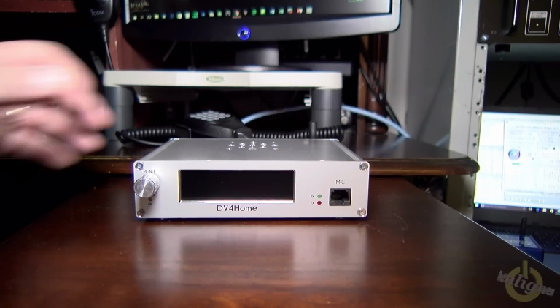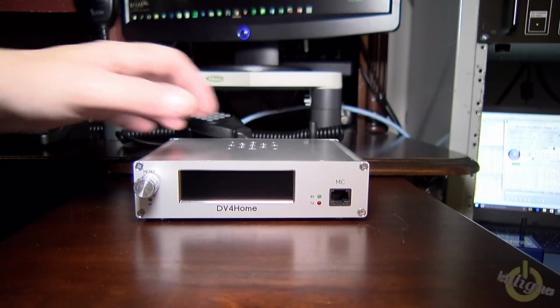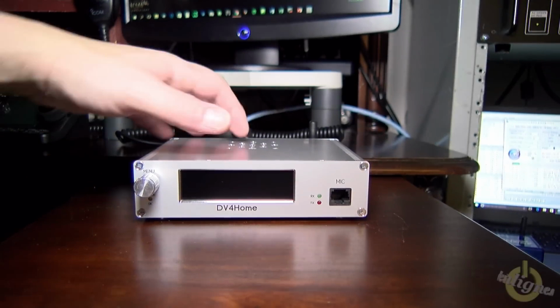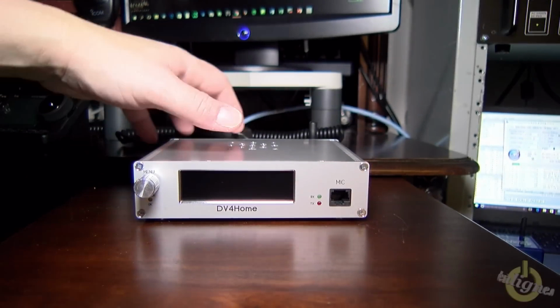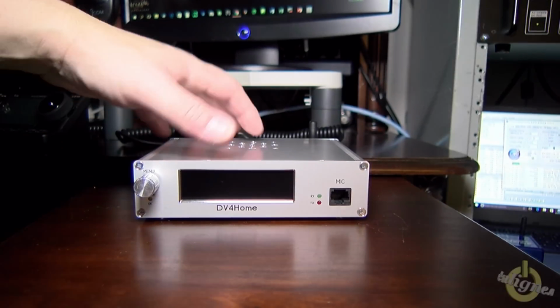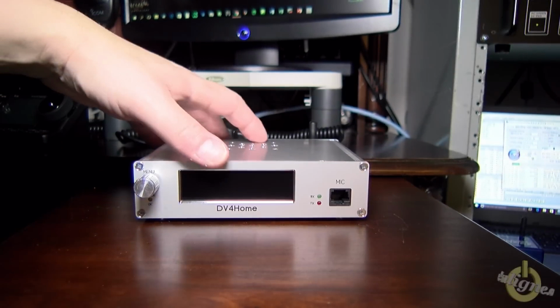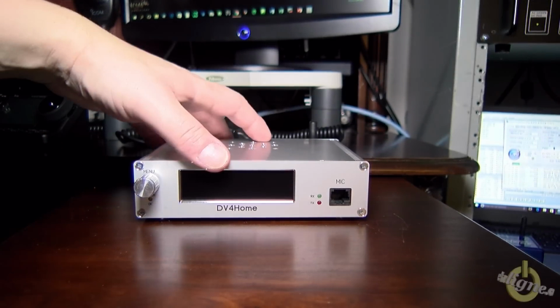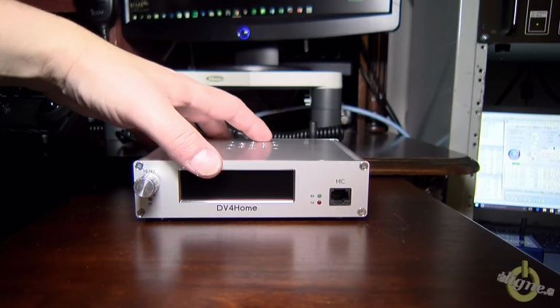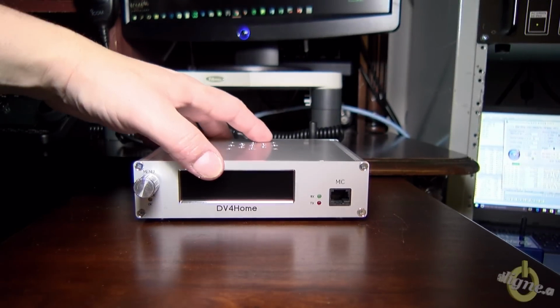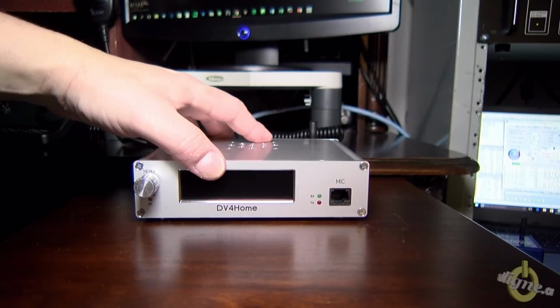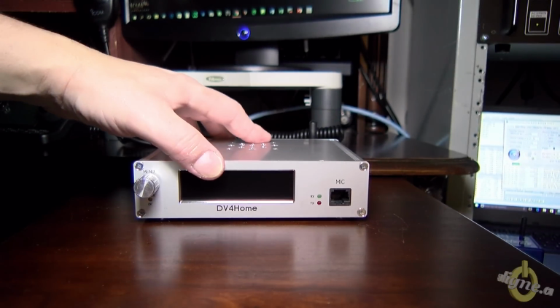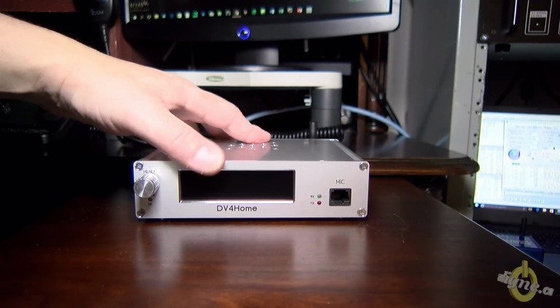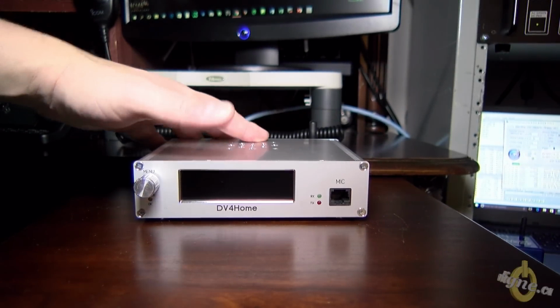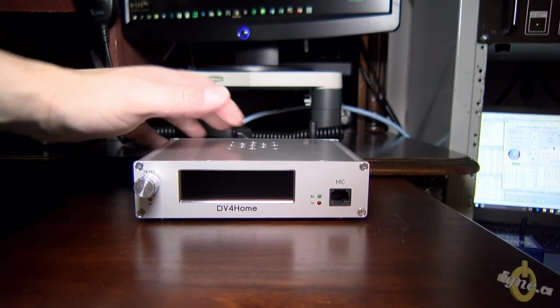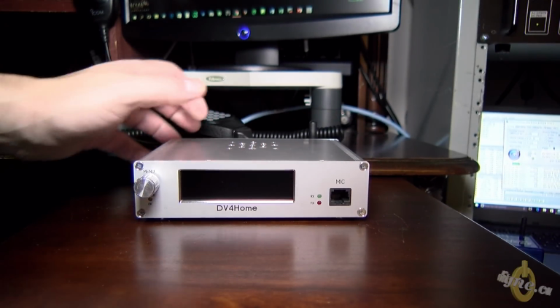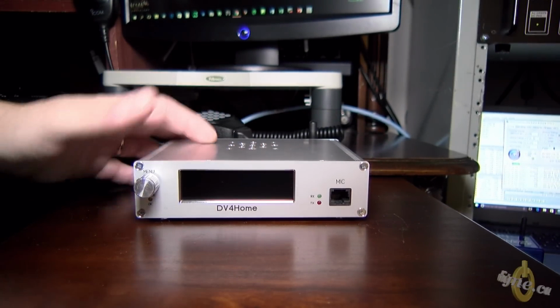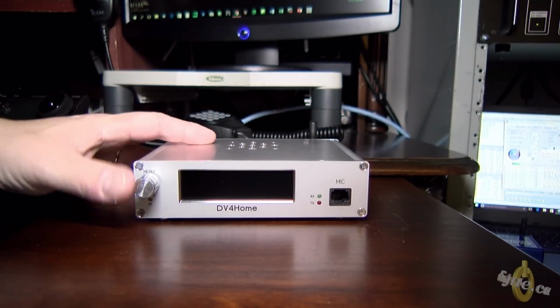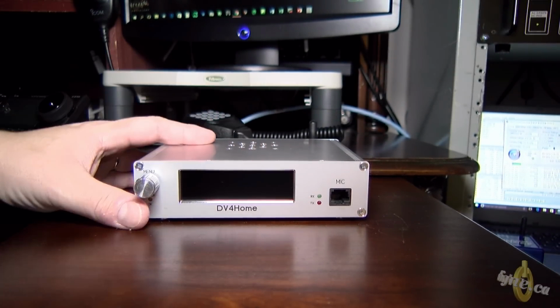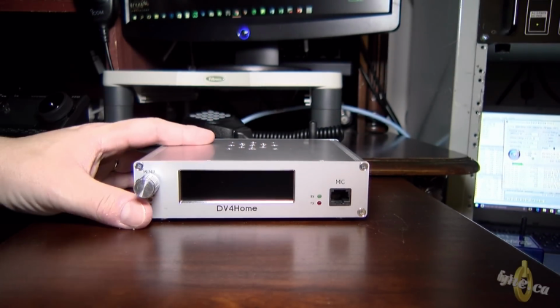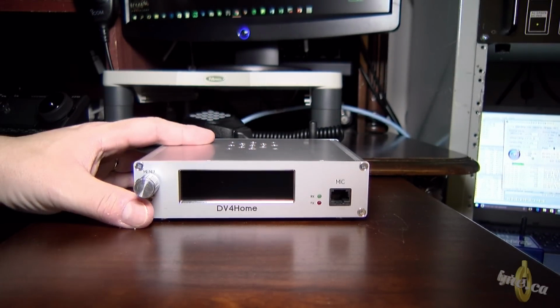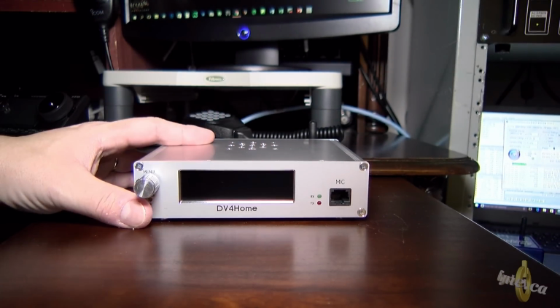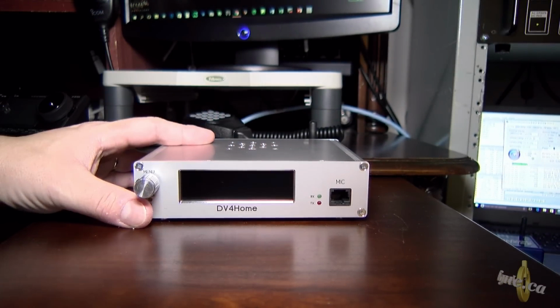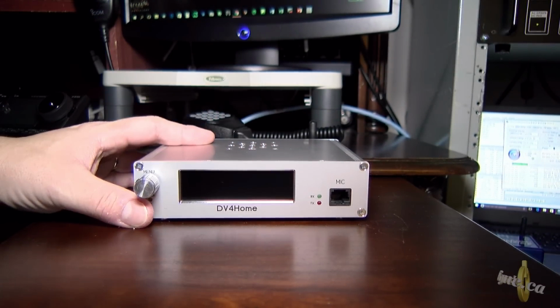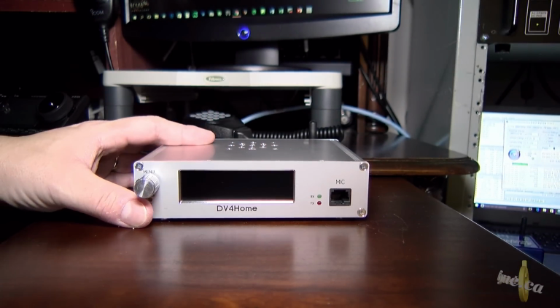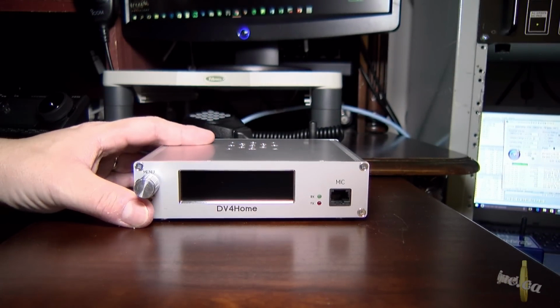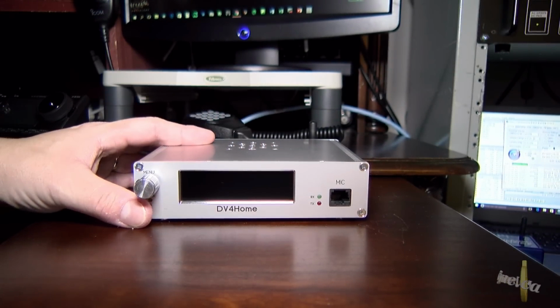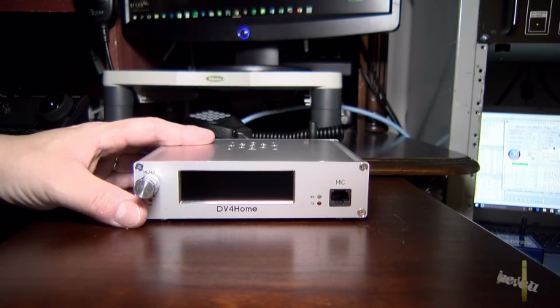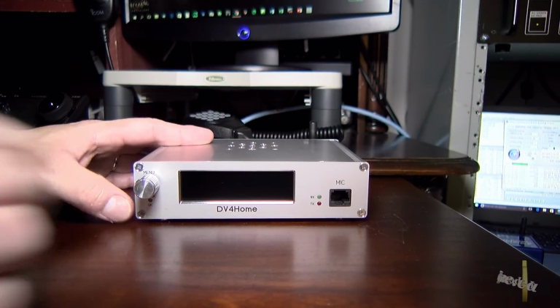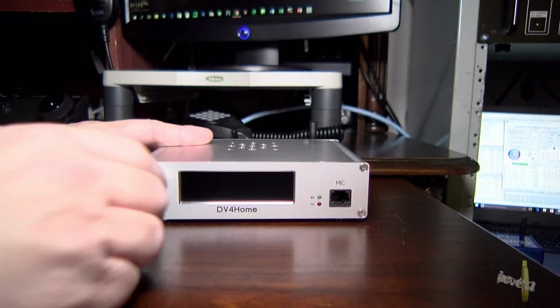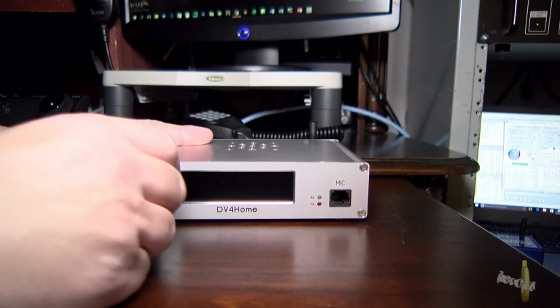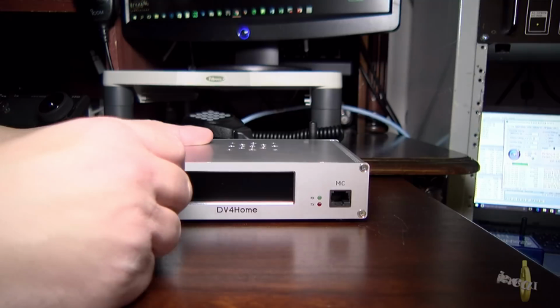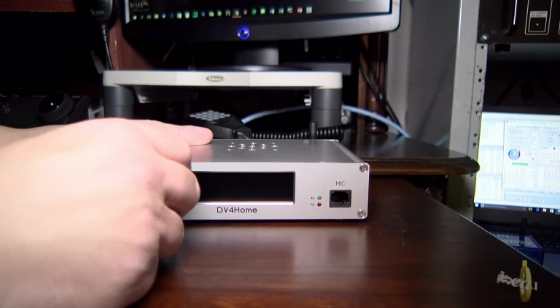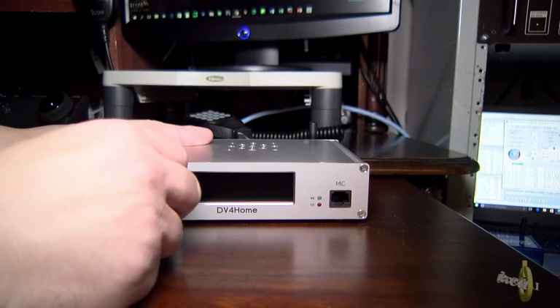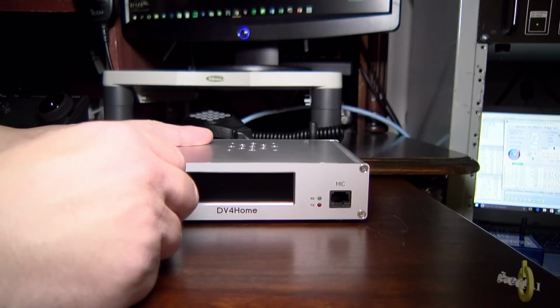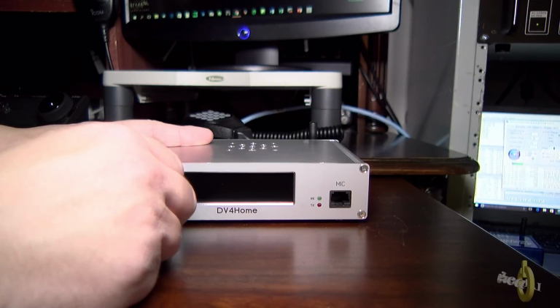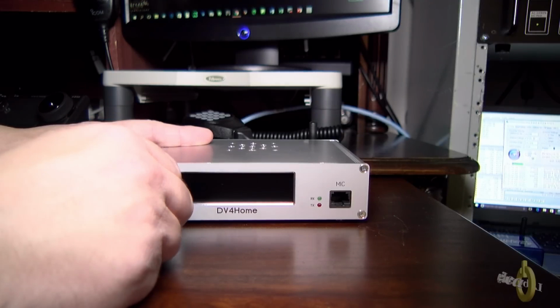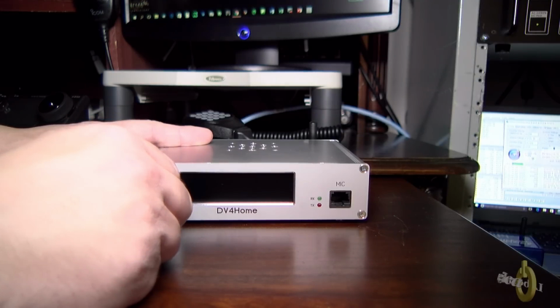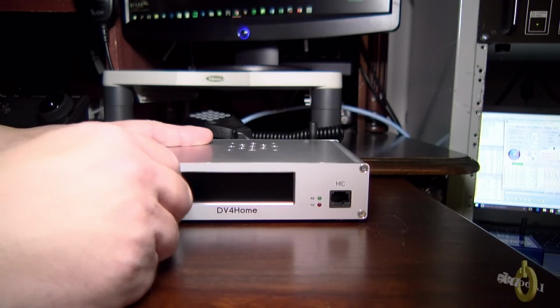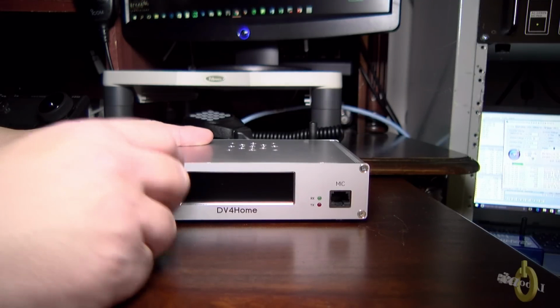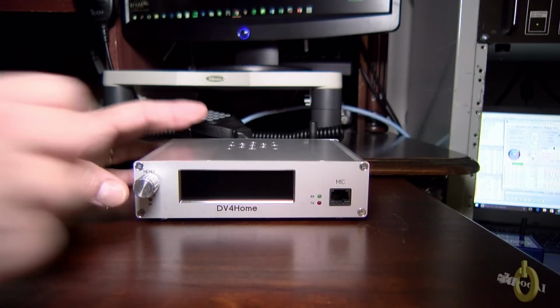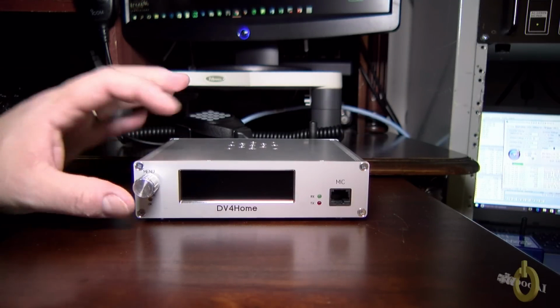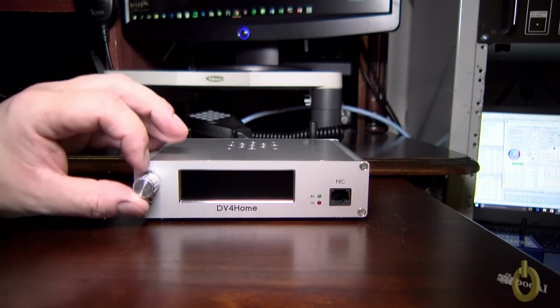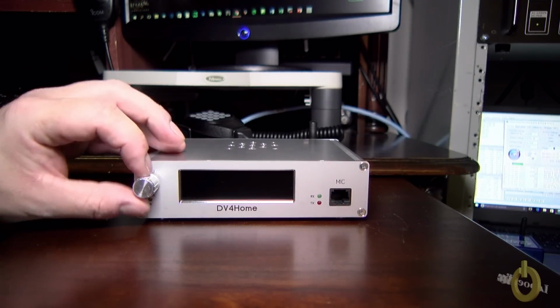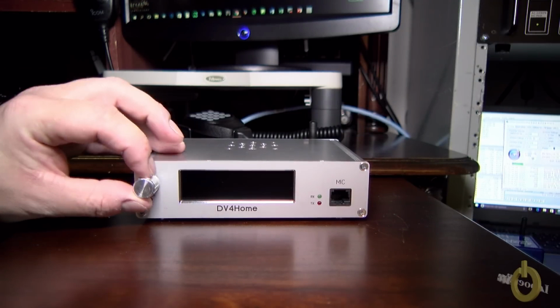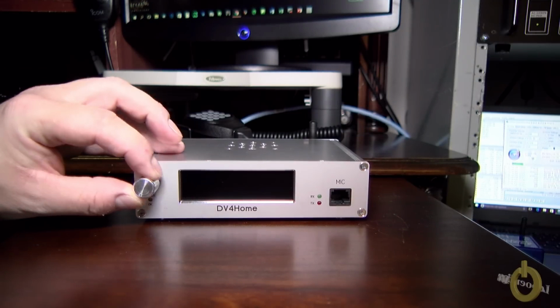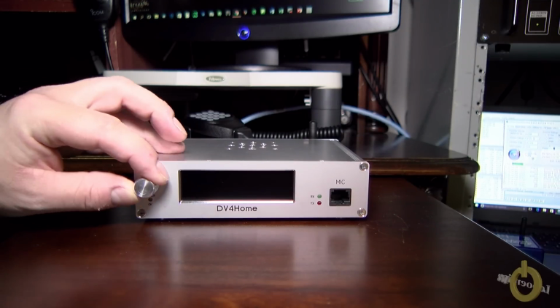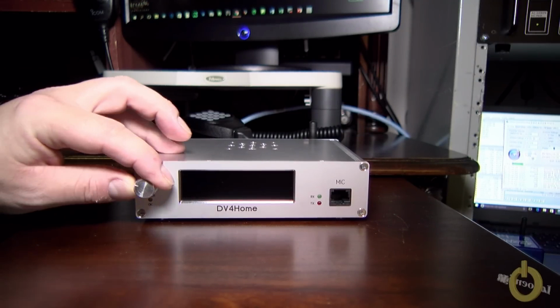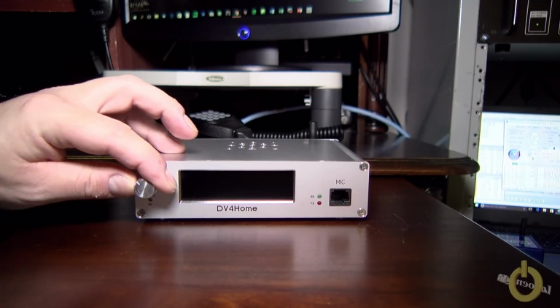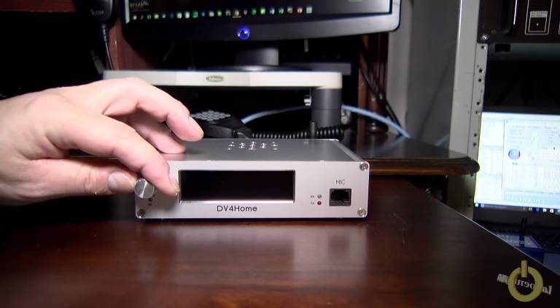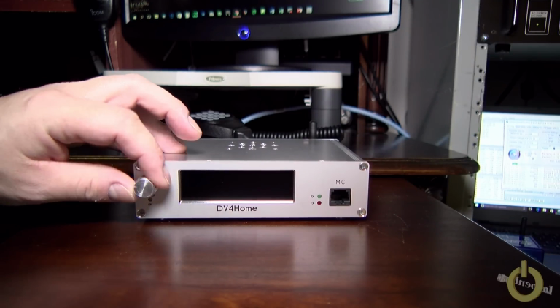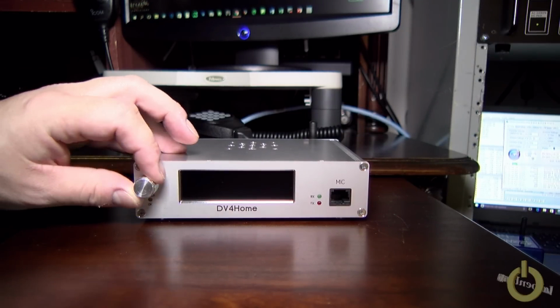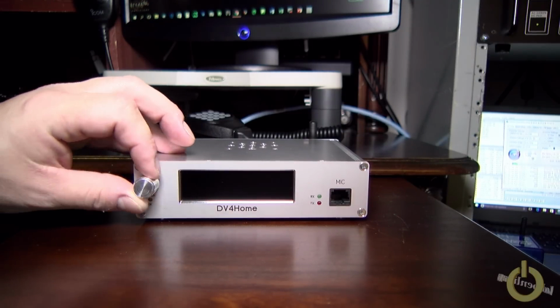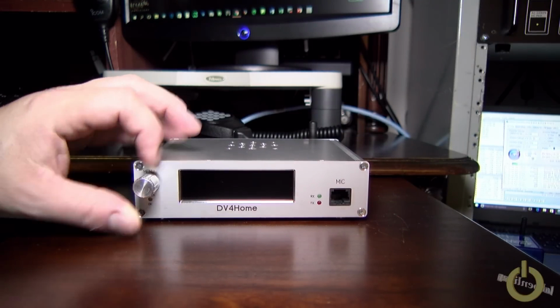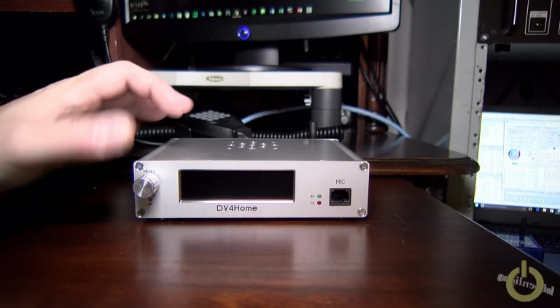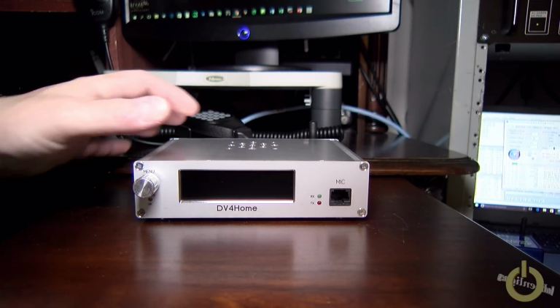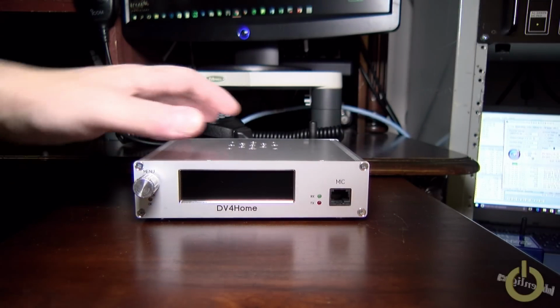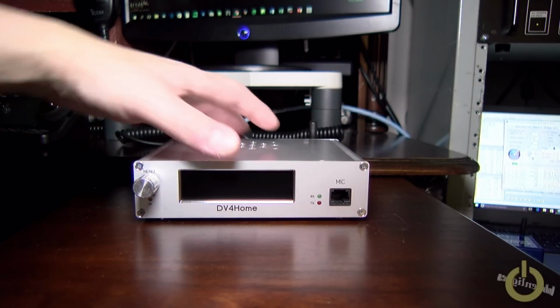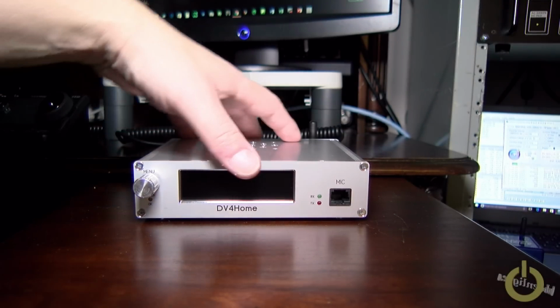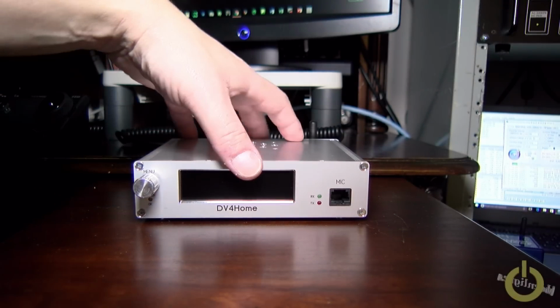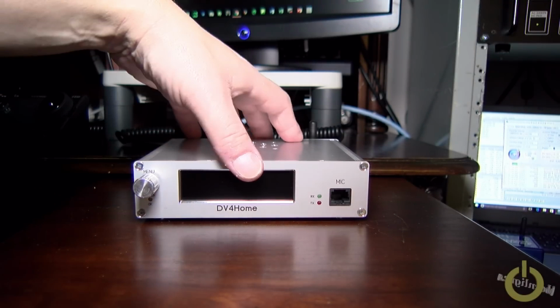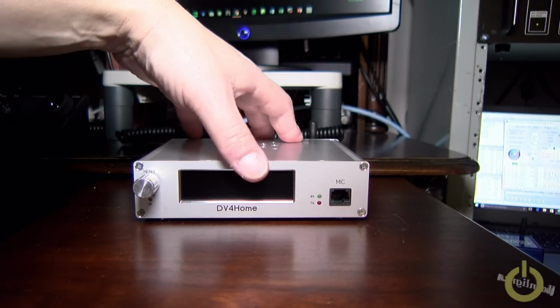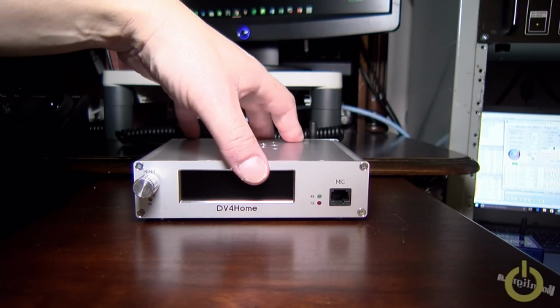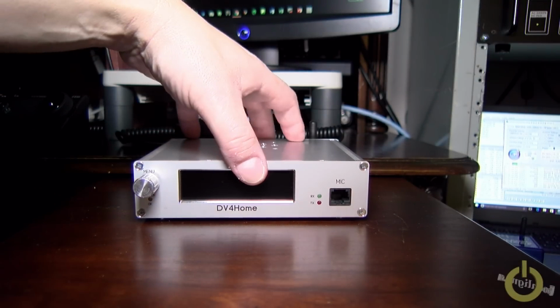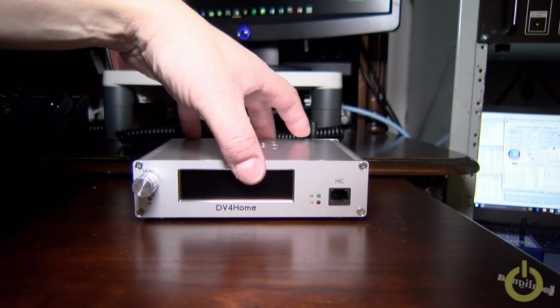Hello everyone. I'm Pascal, Victor Alpha 2, Papa Victor. Tonight I will be trying my DV4 Home.